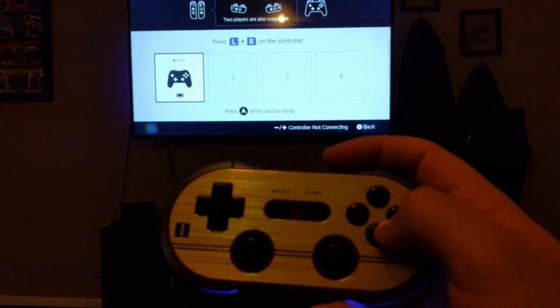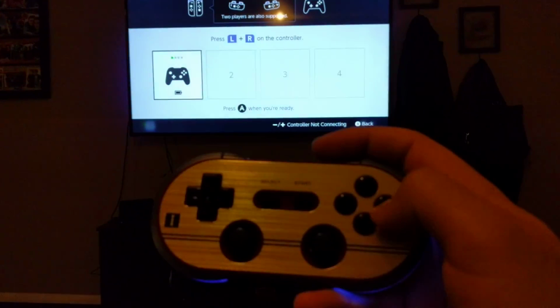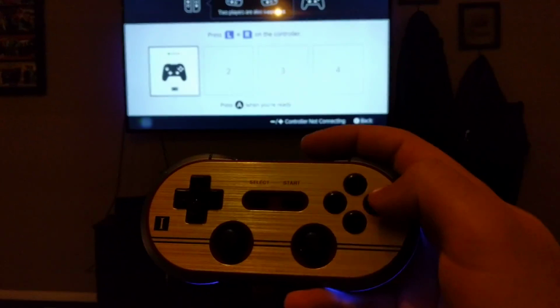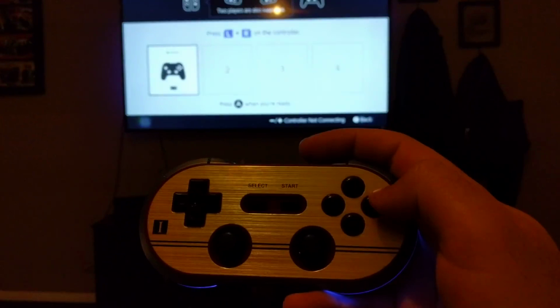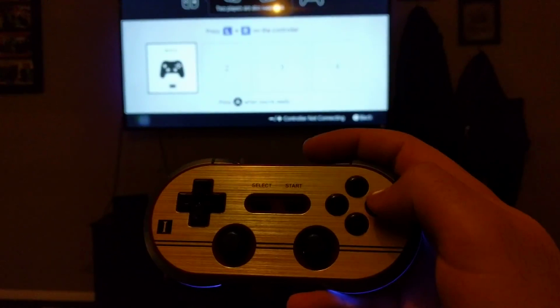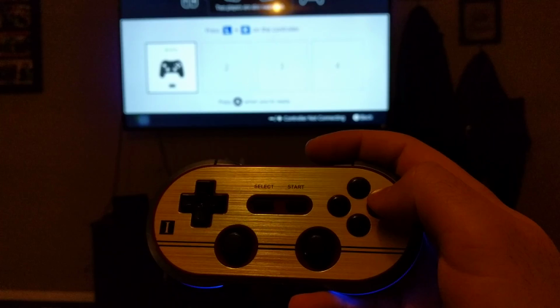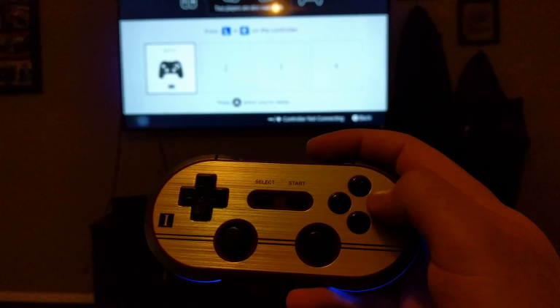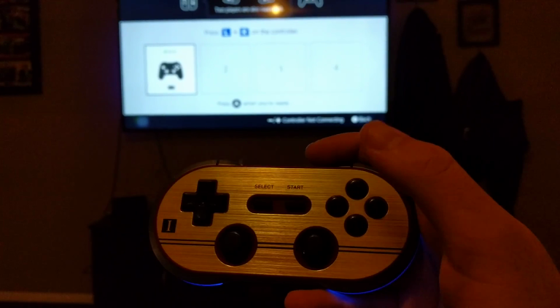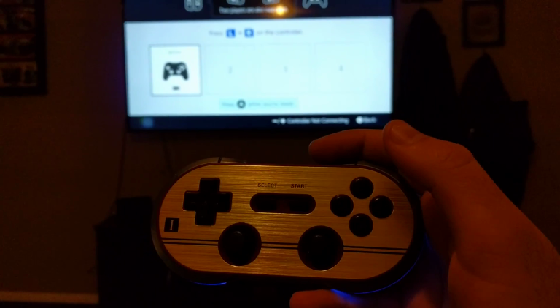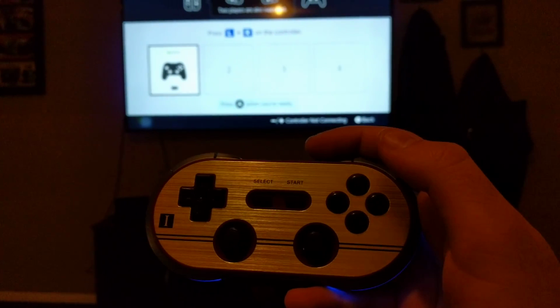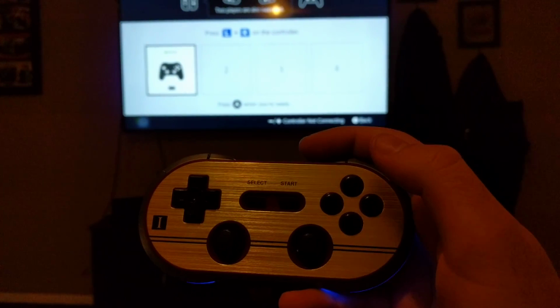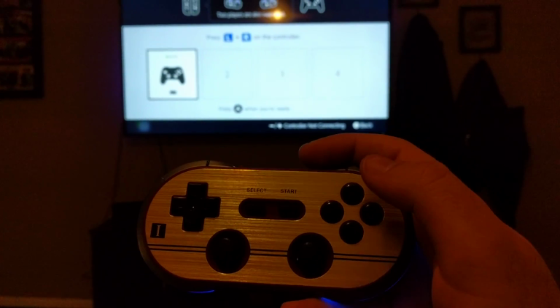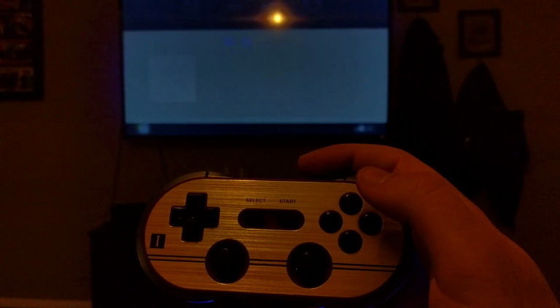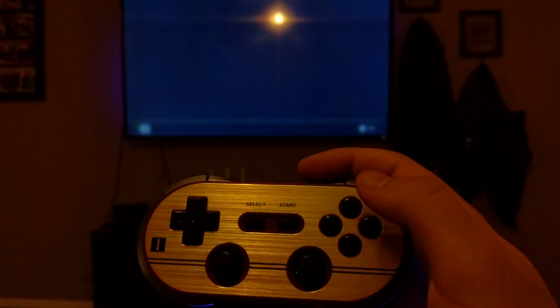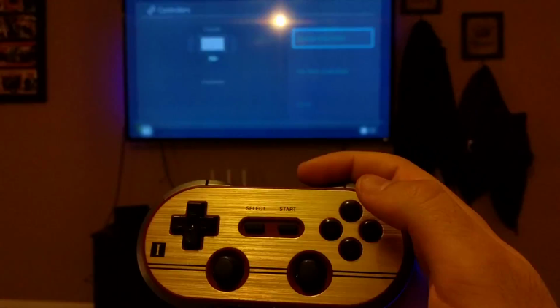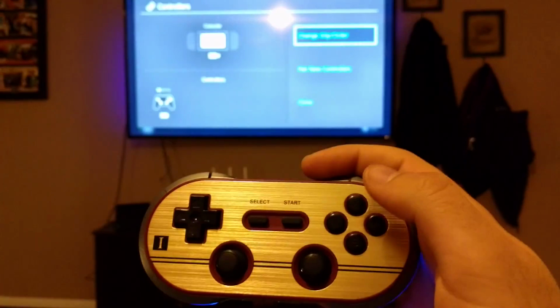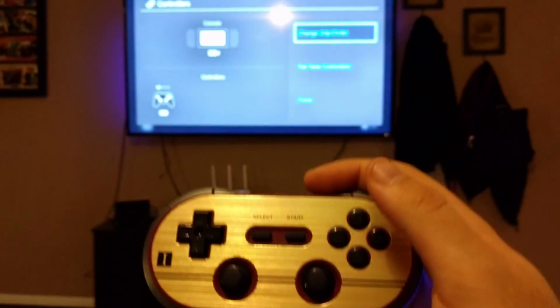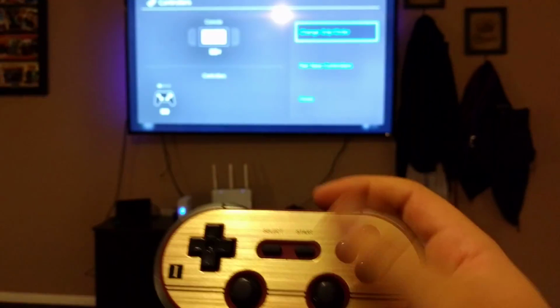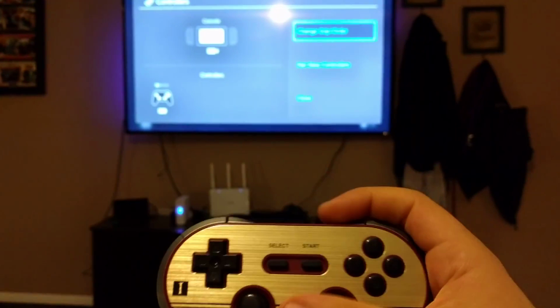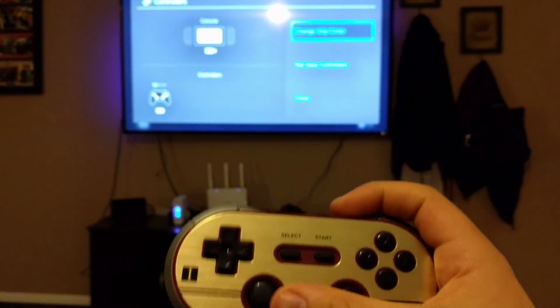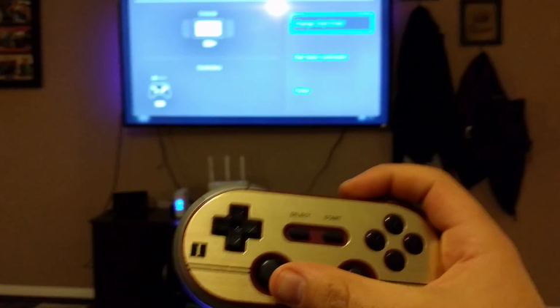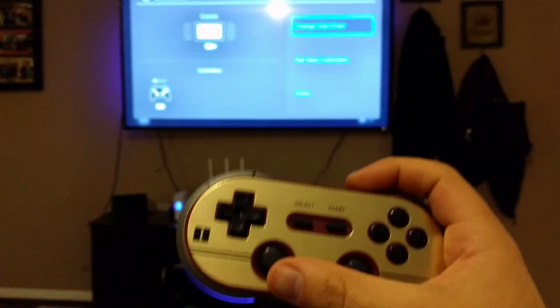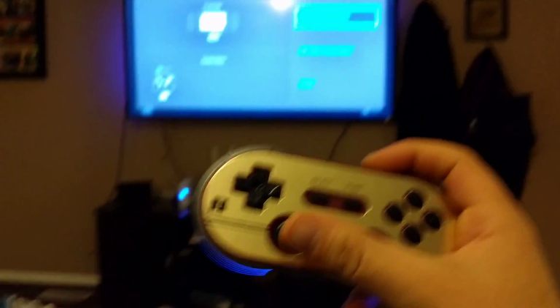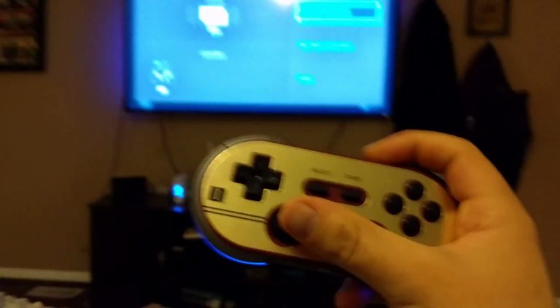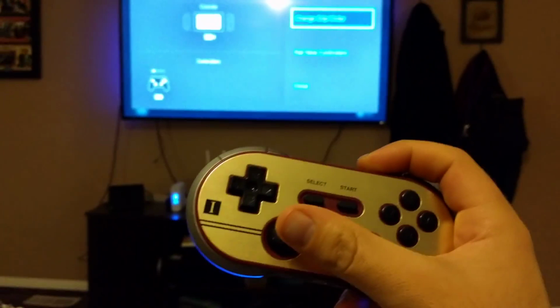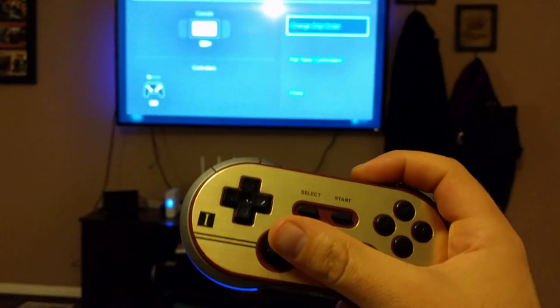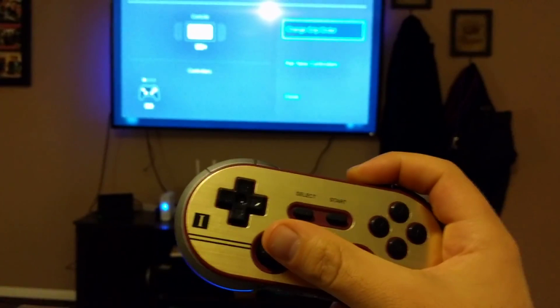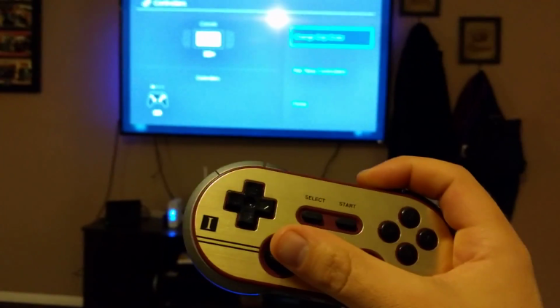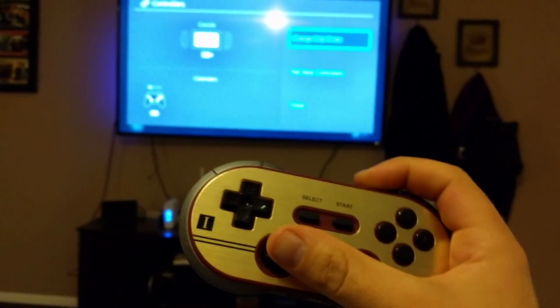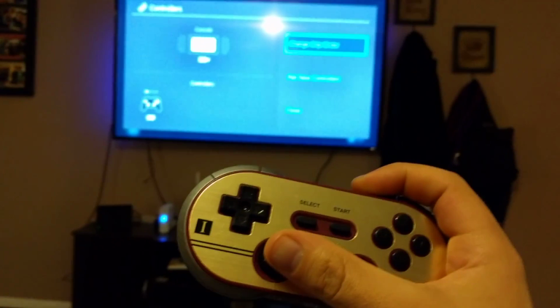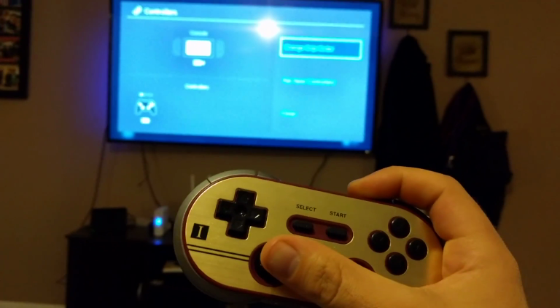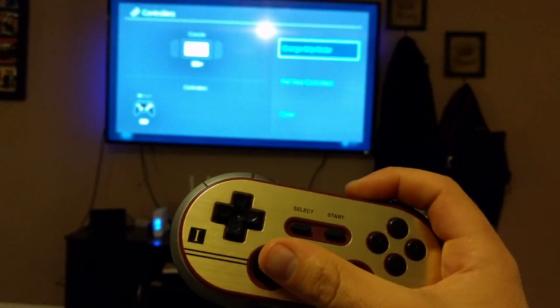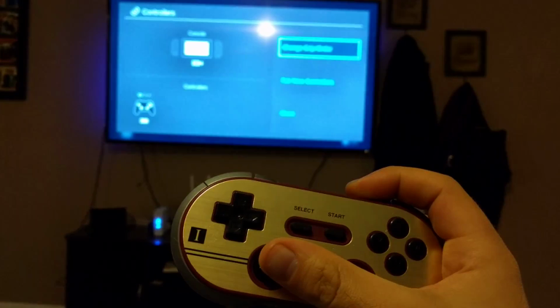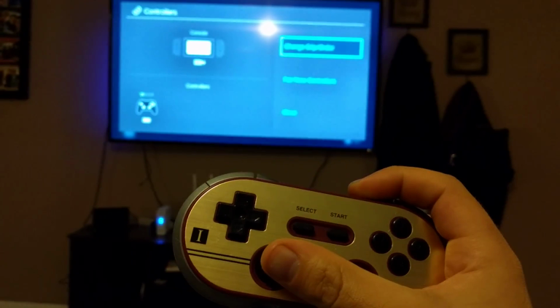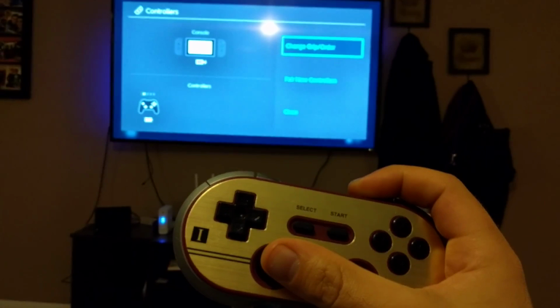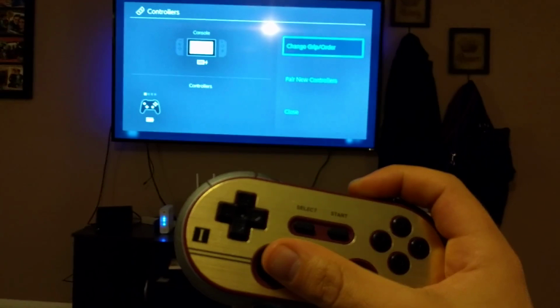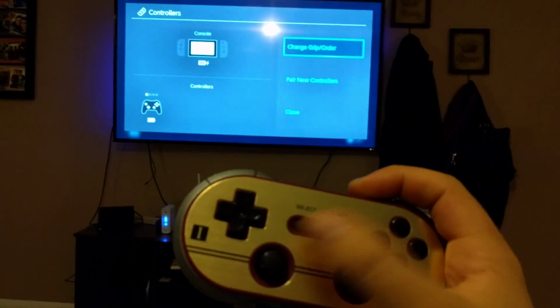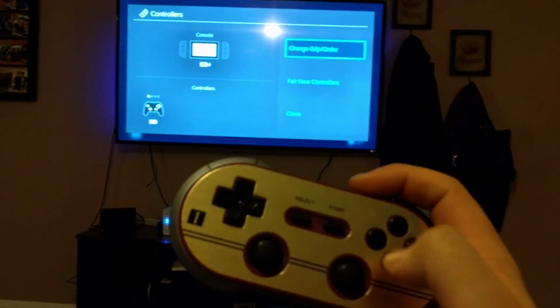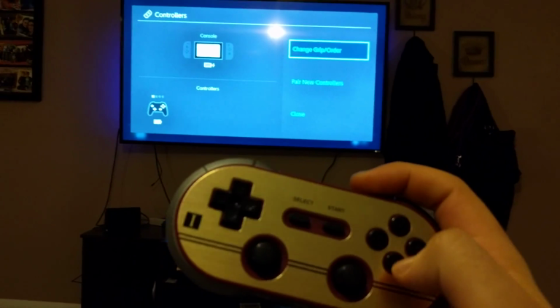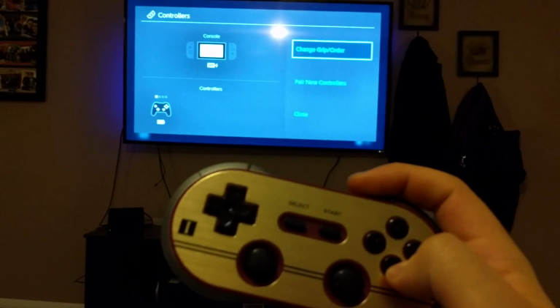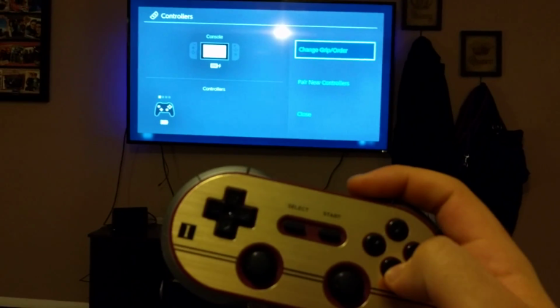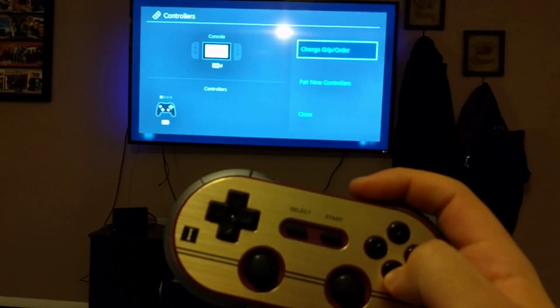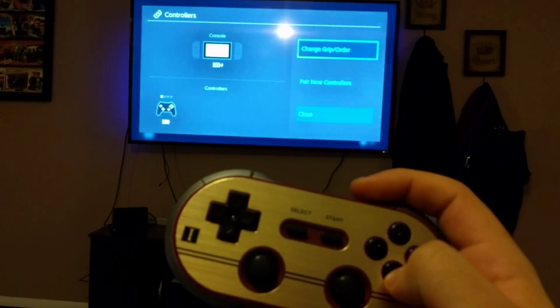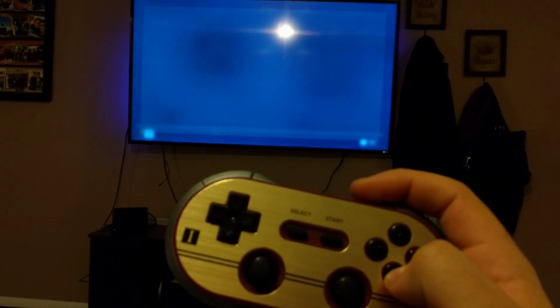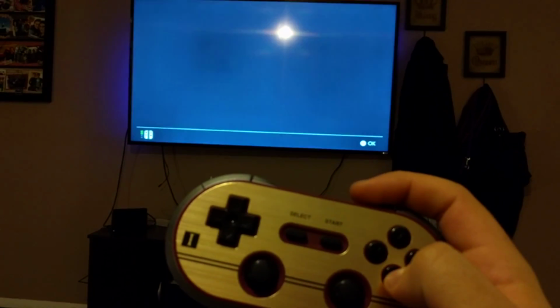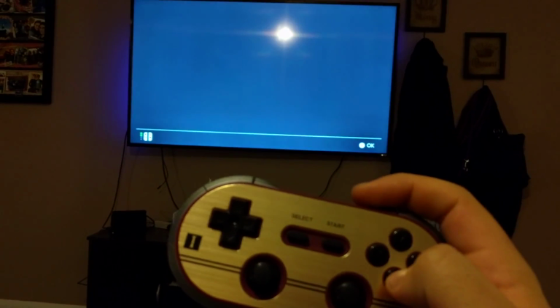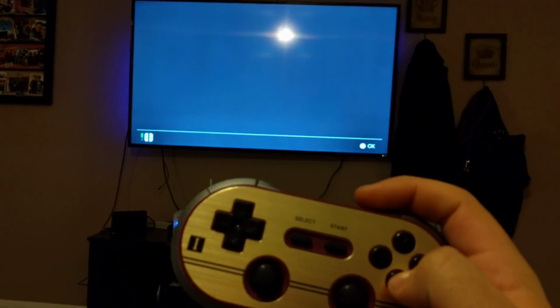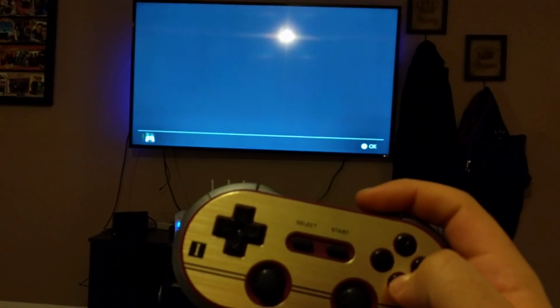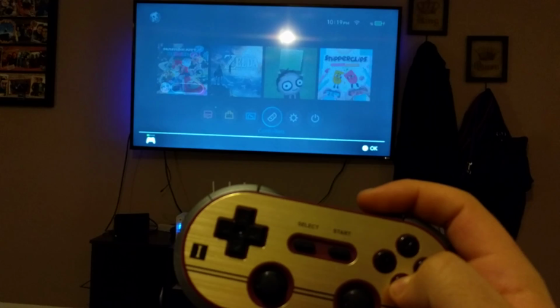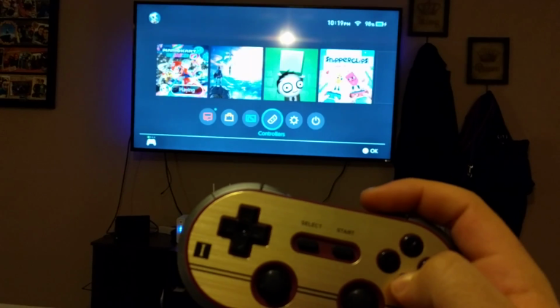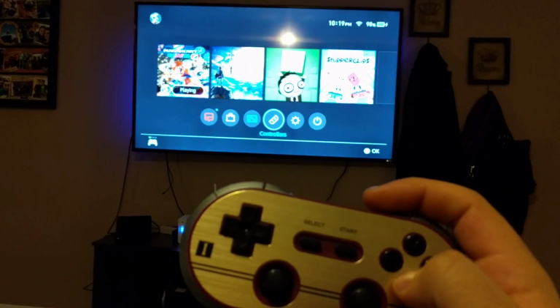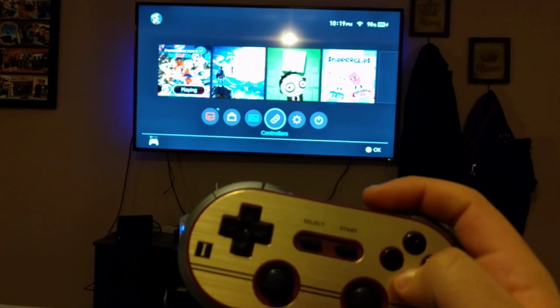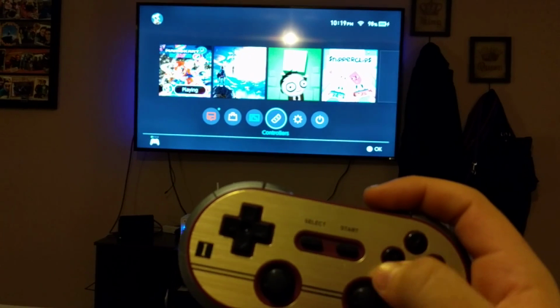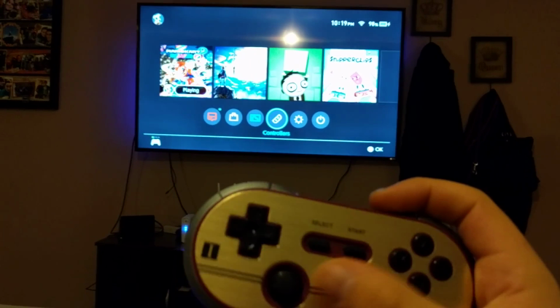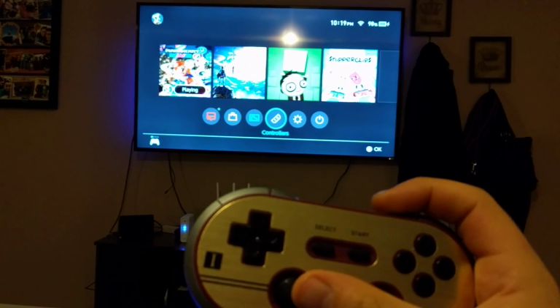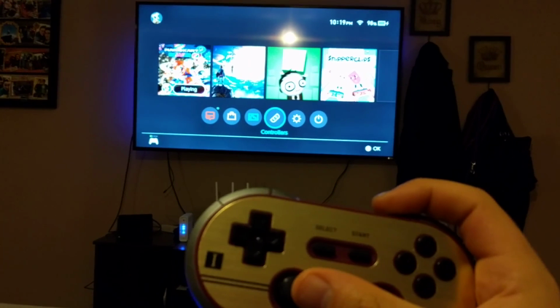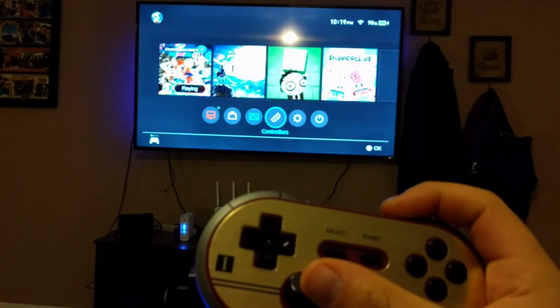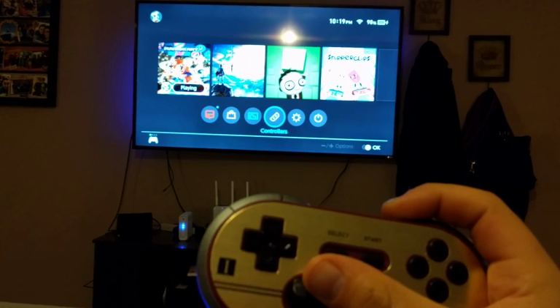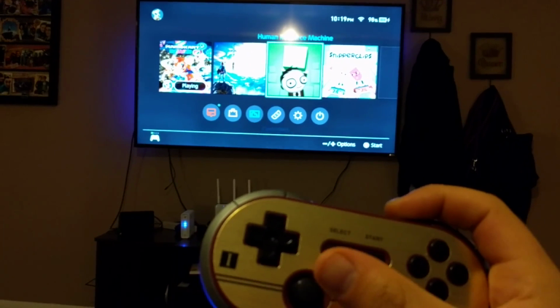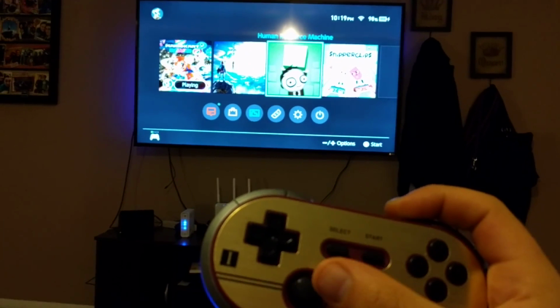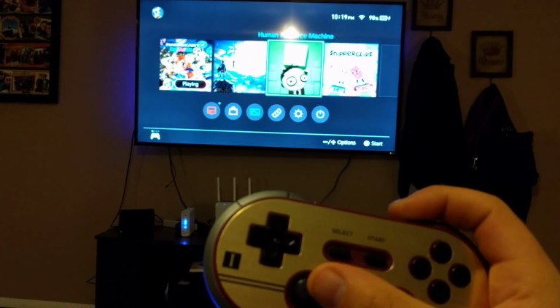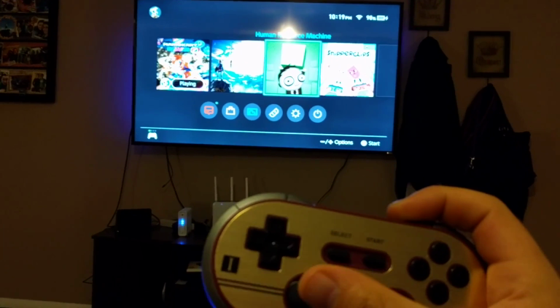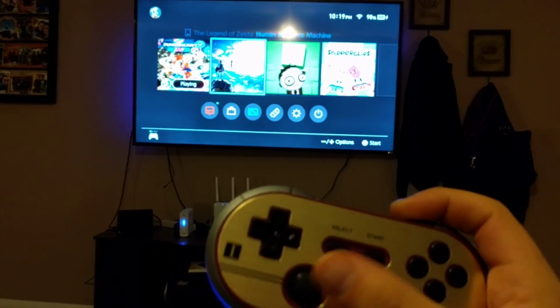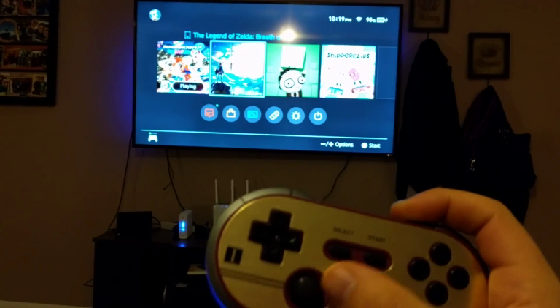So if we hit A when we're ready, it looks like it's working. If you hit B, we're paired.